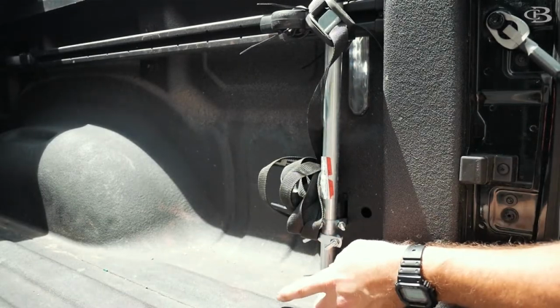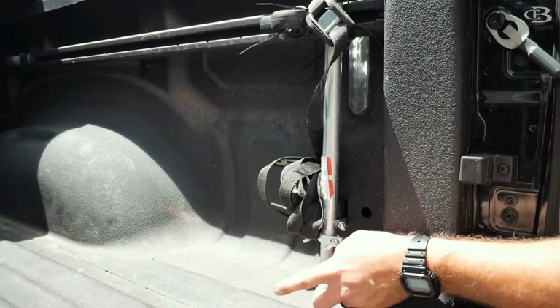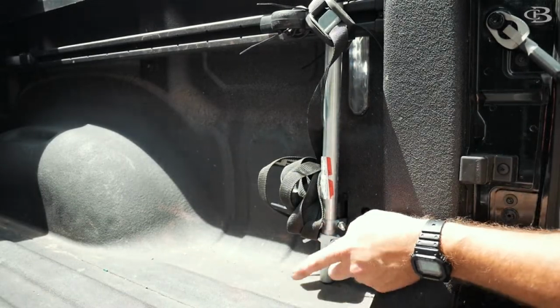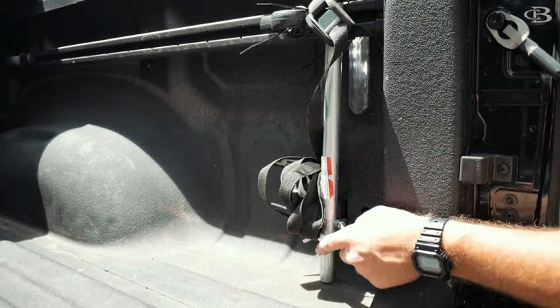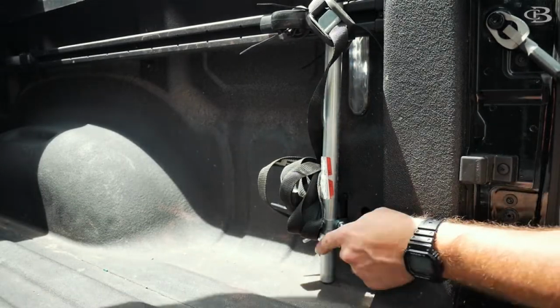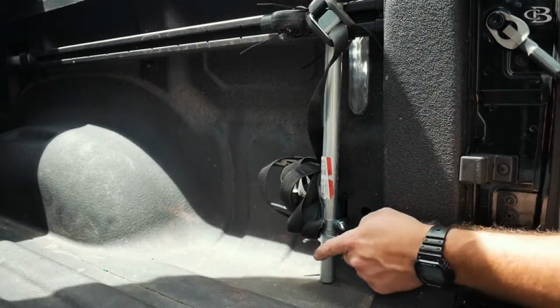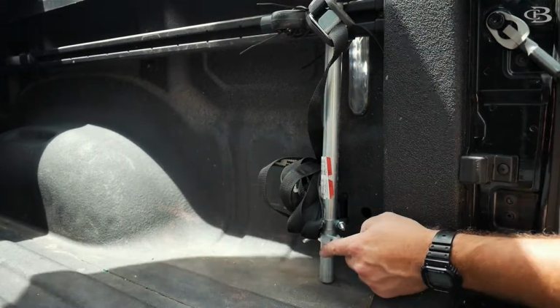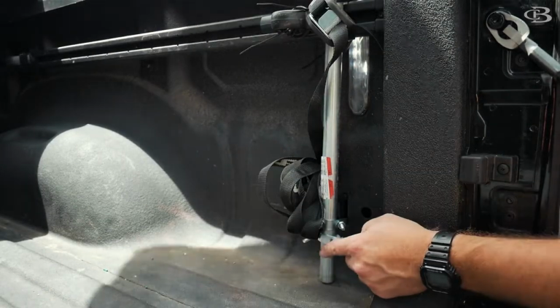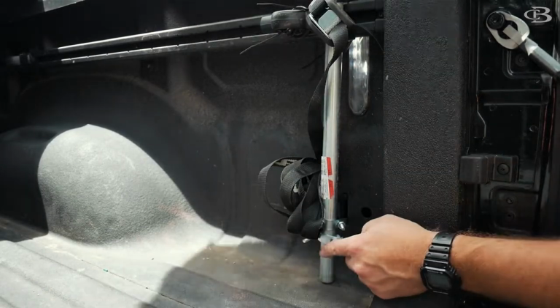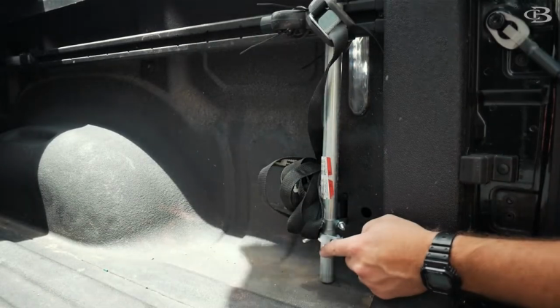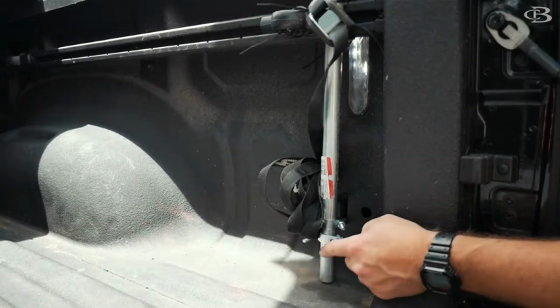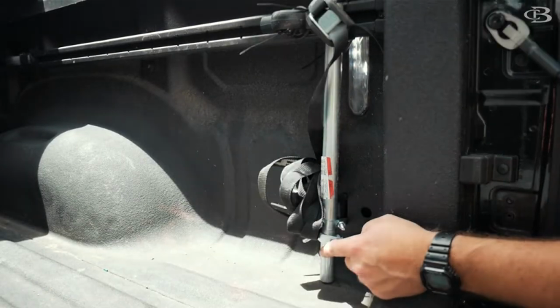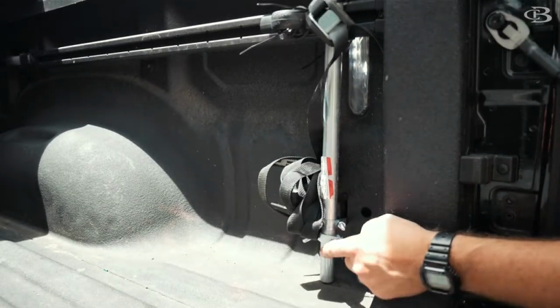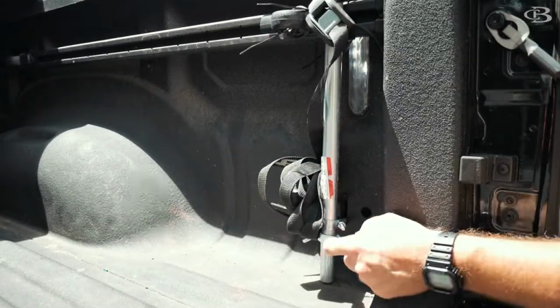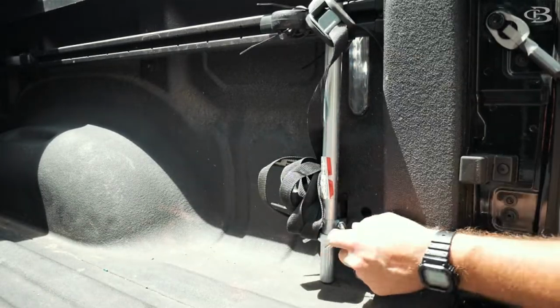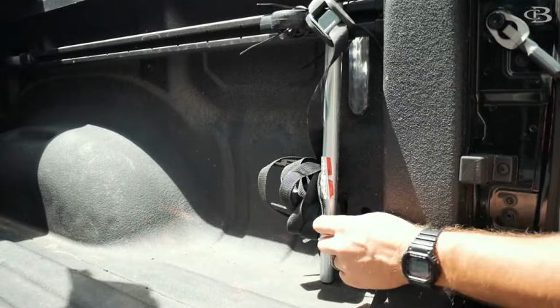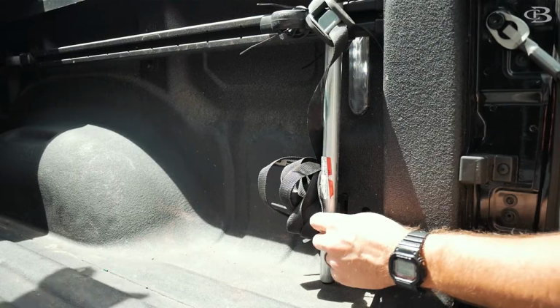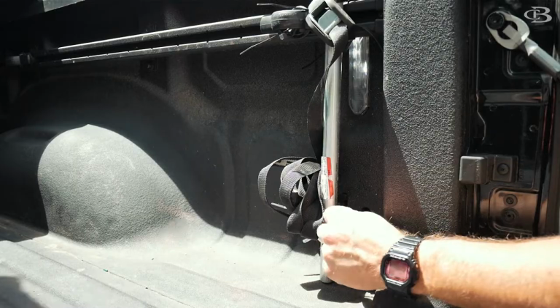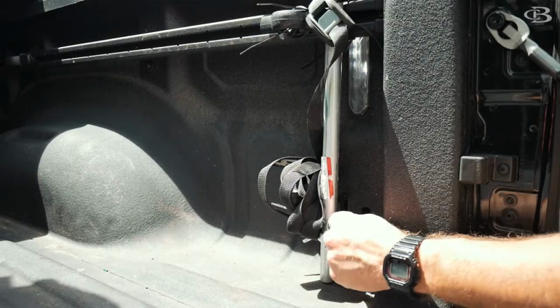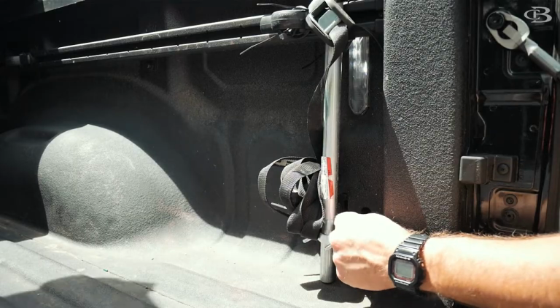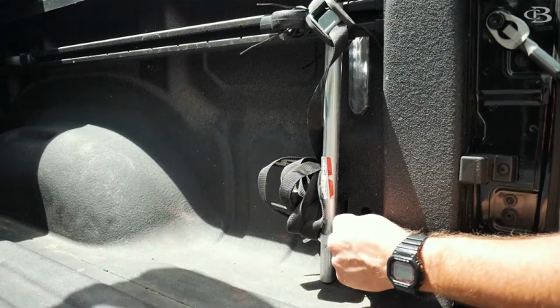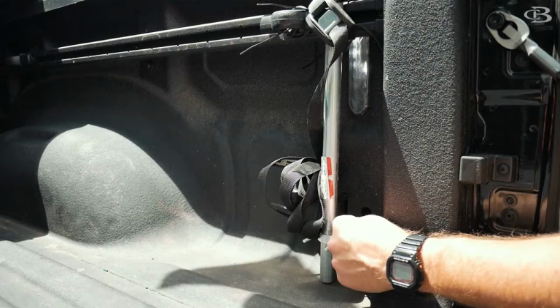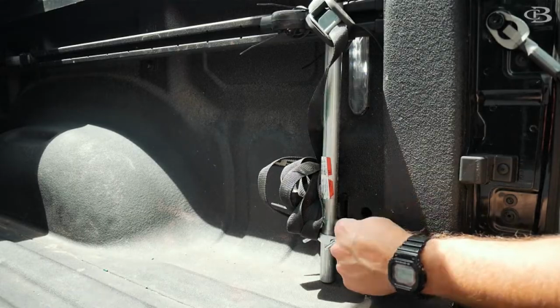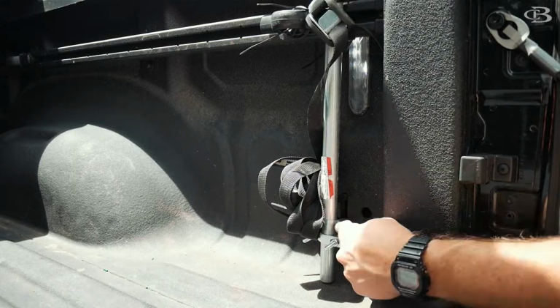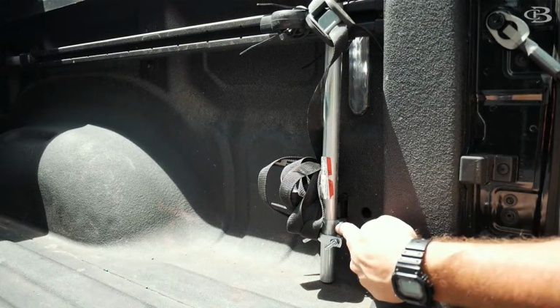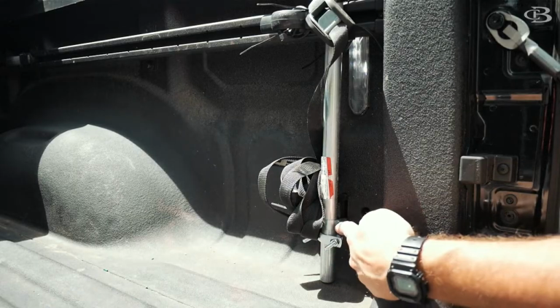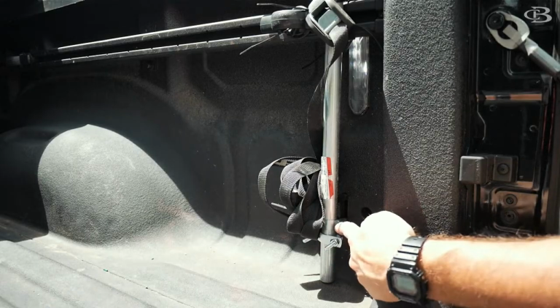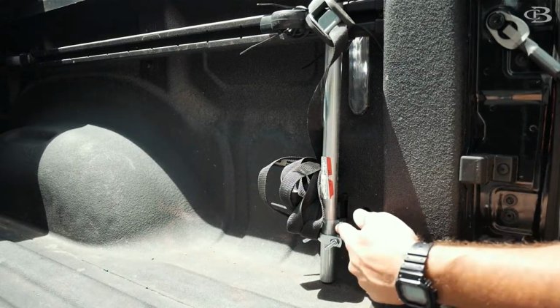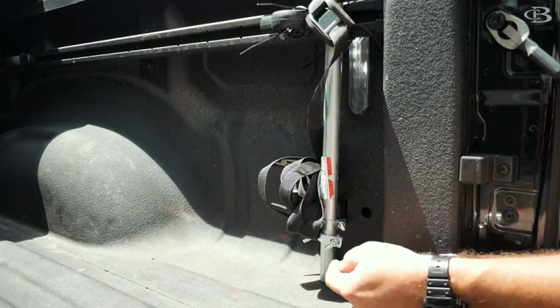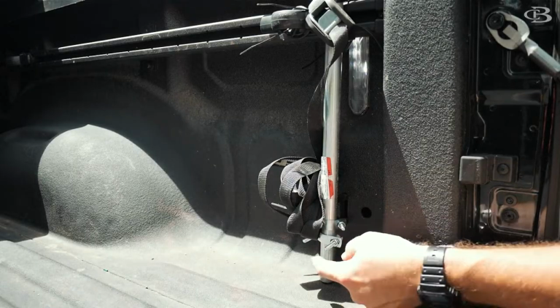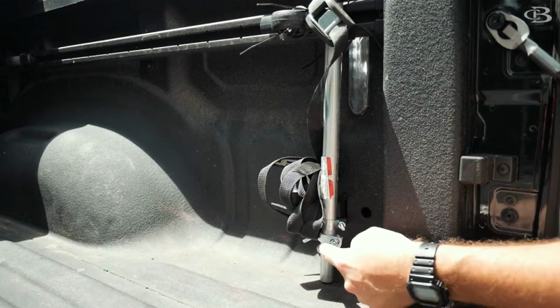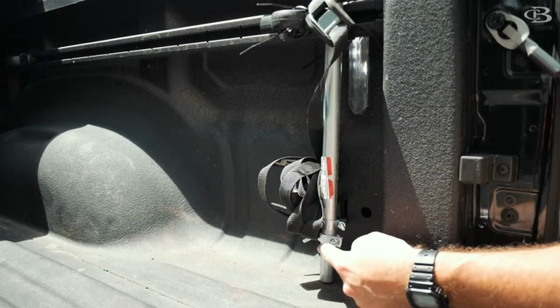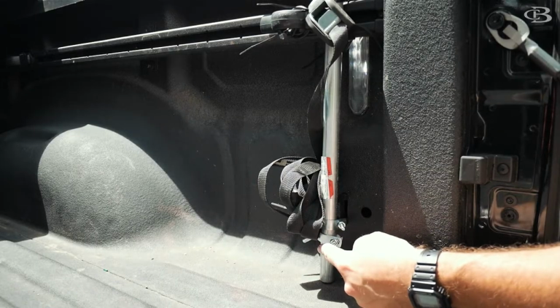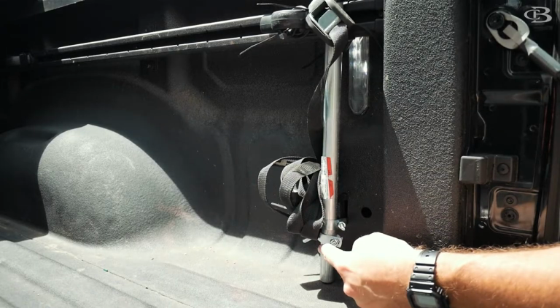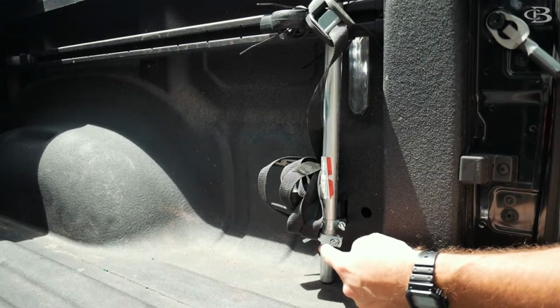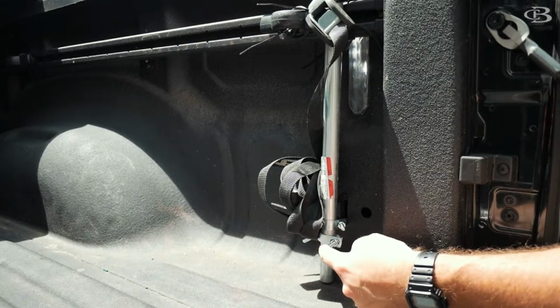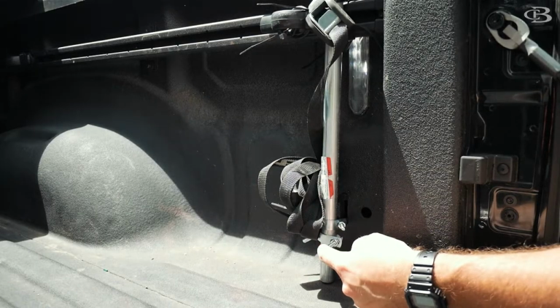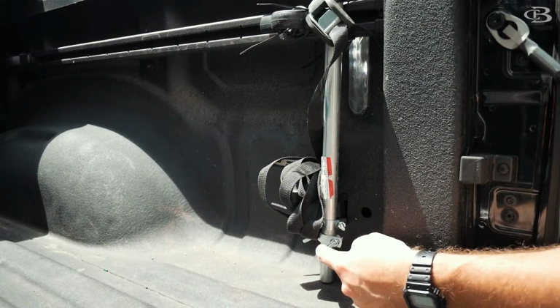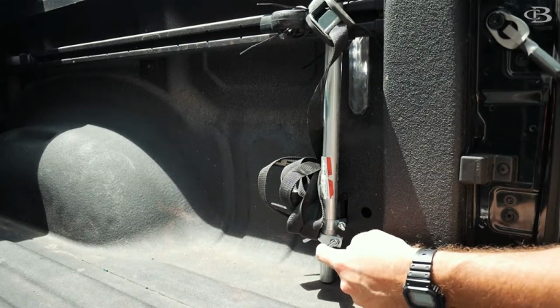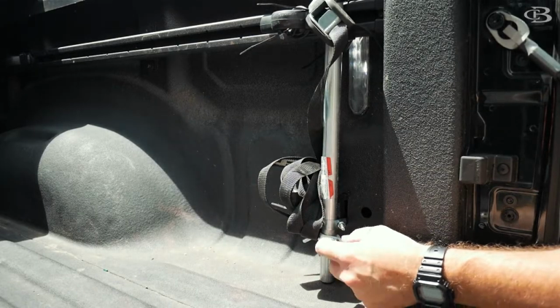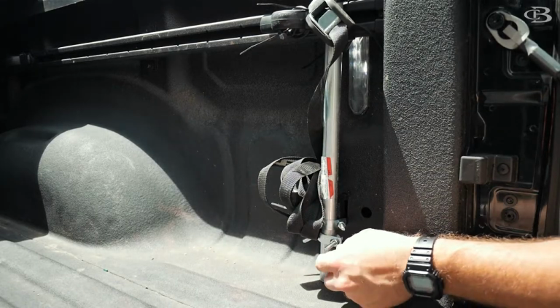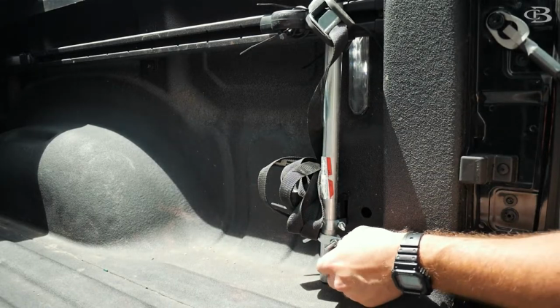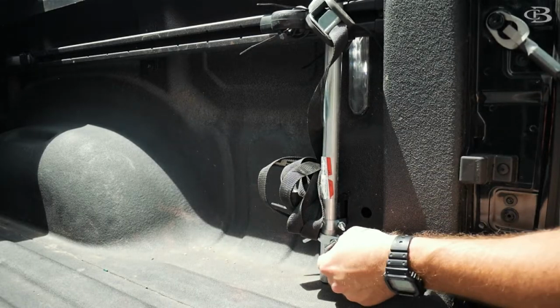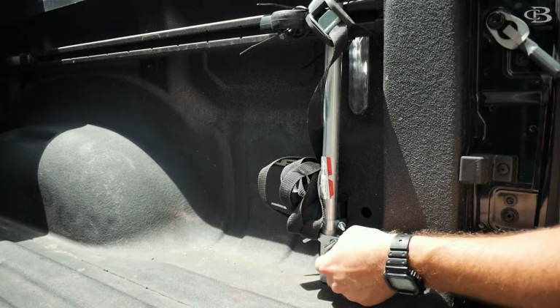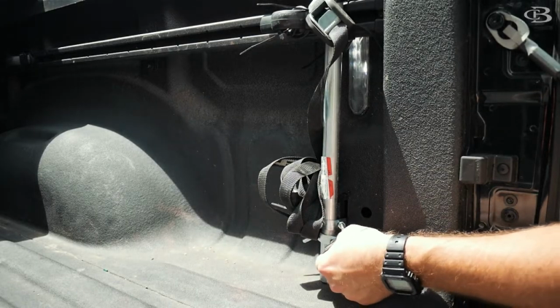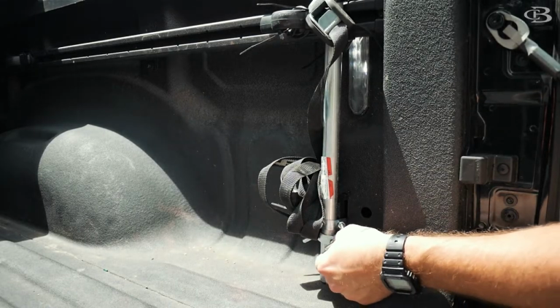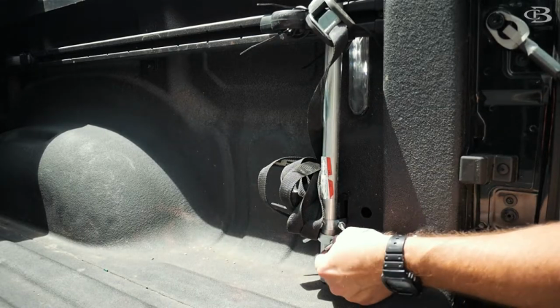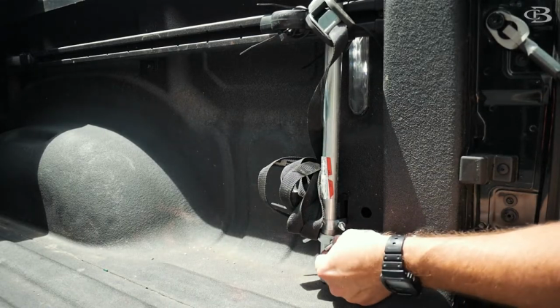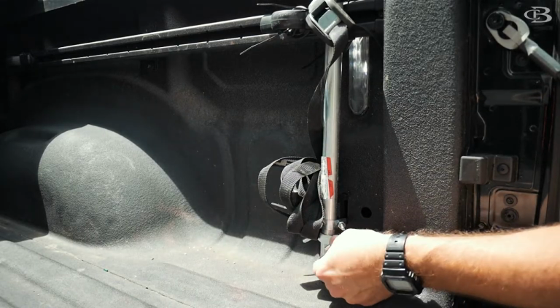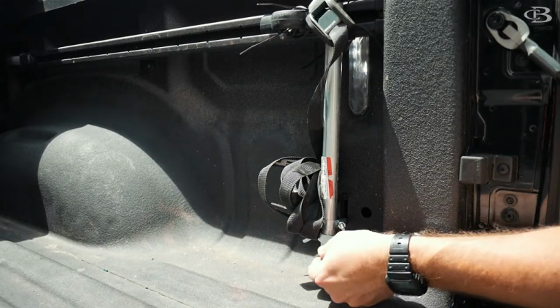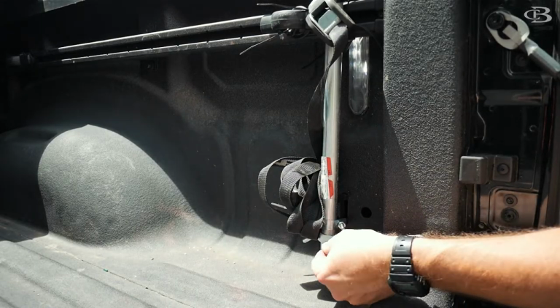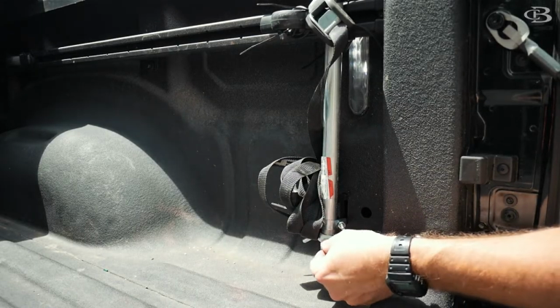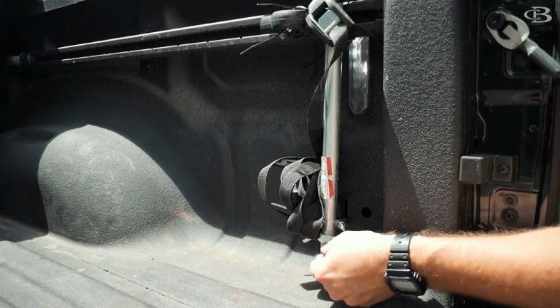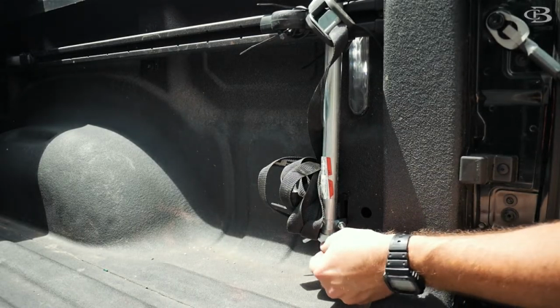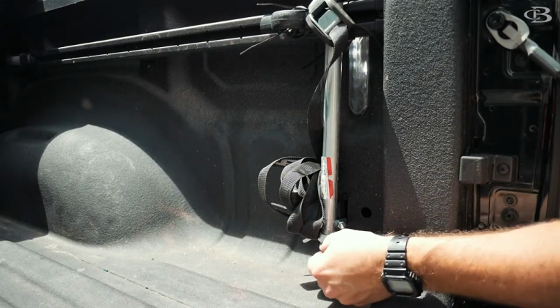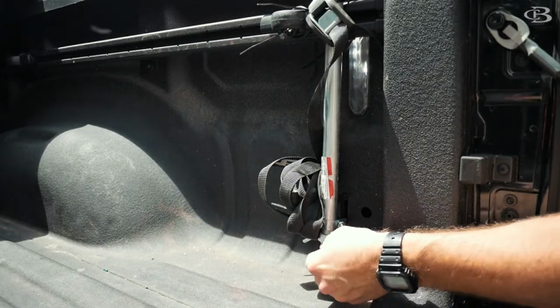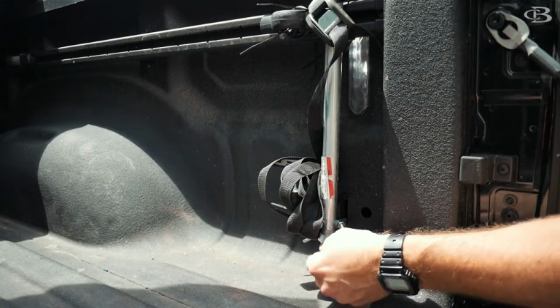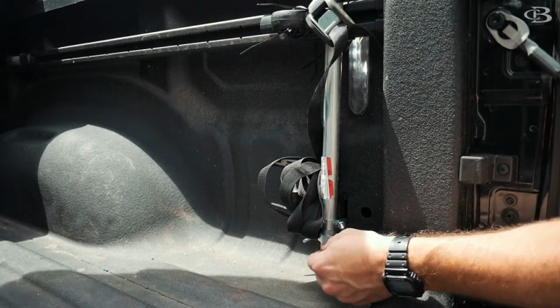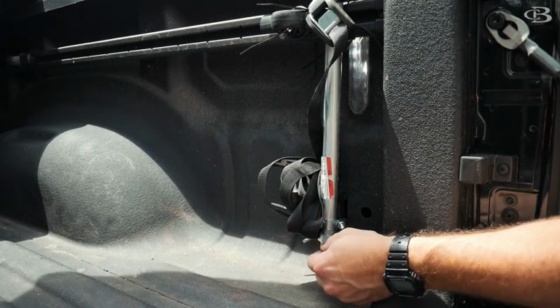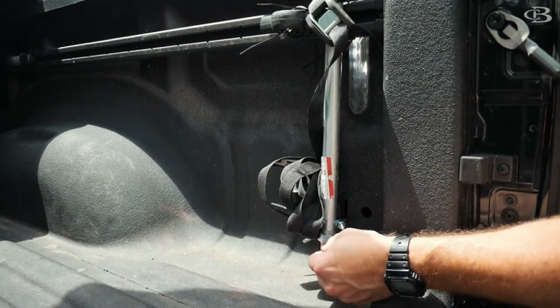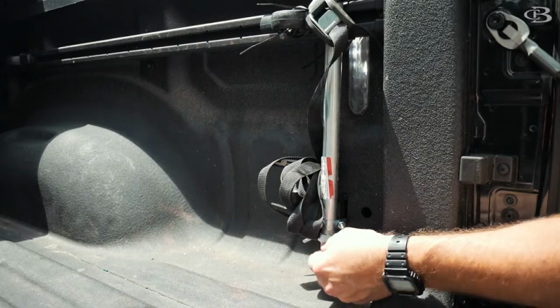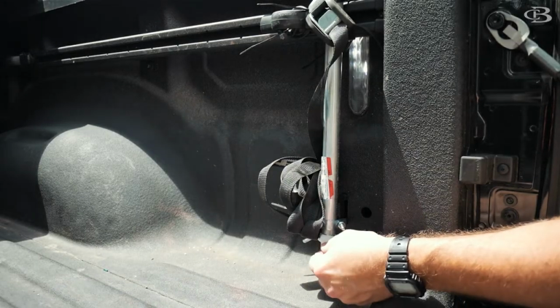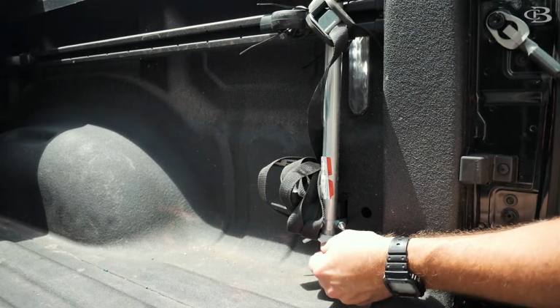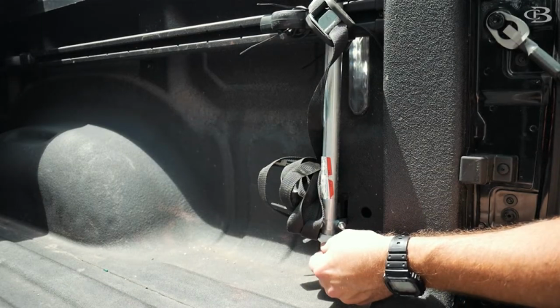I bought some half-inch U-bolts. Put a half-inch U-bolt here, put another one down here just in case this does slip up — this will kind of be like a stop.